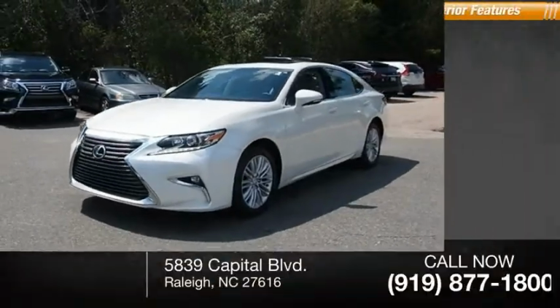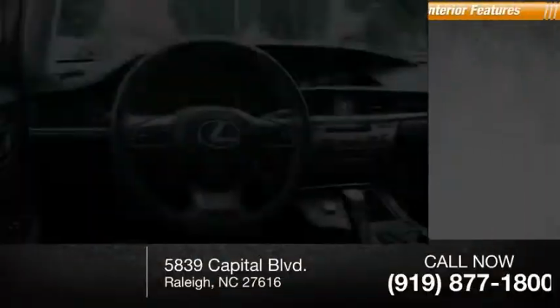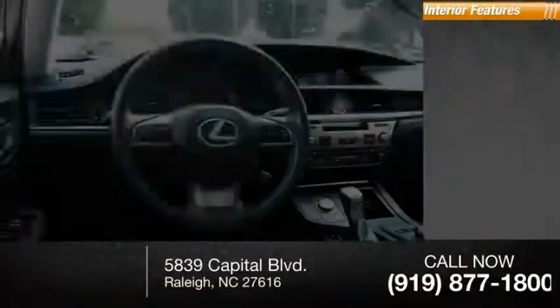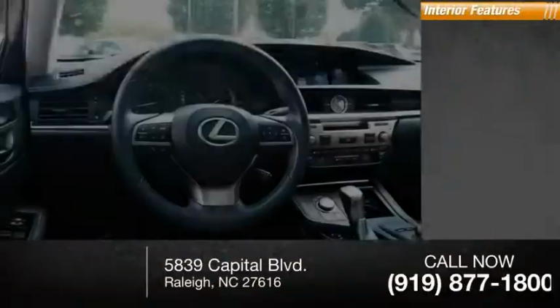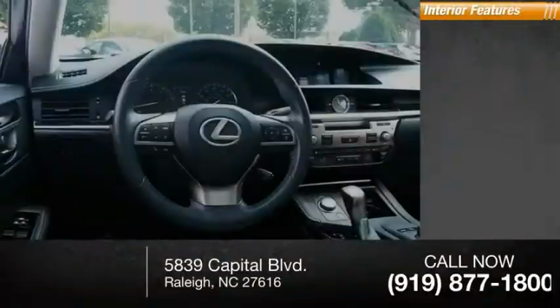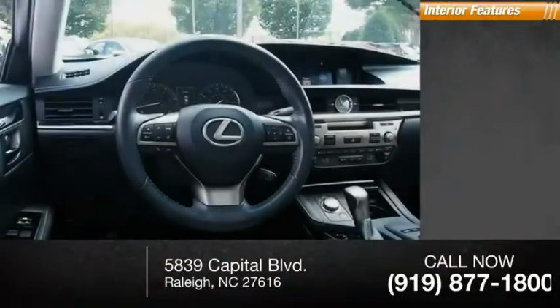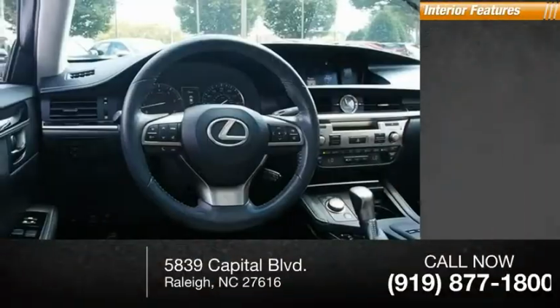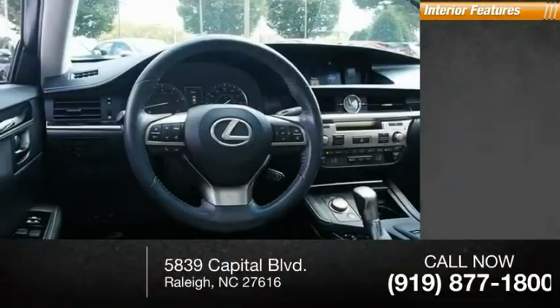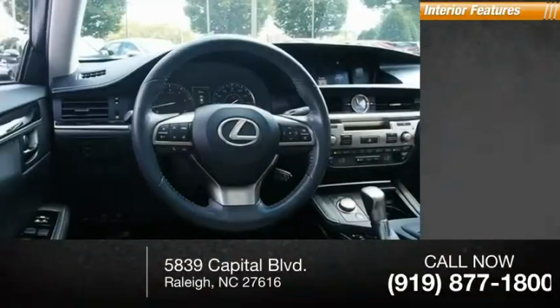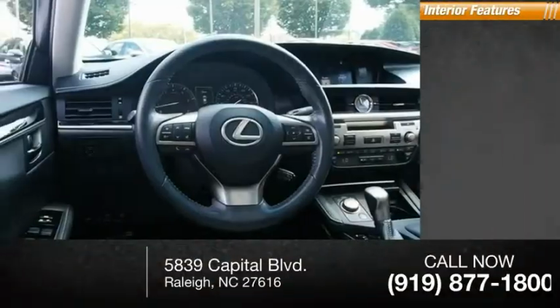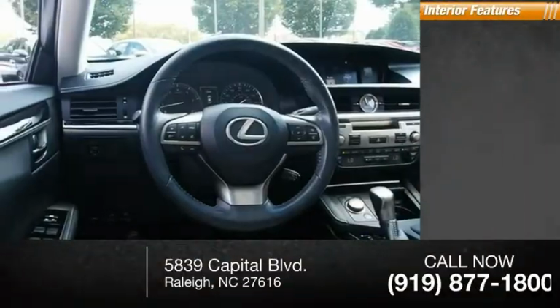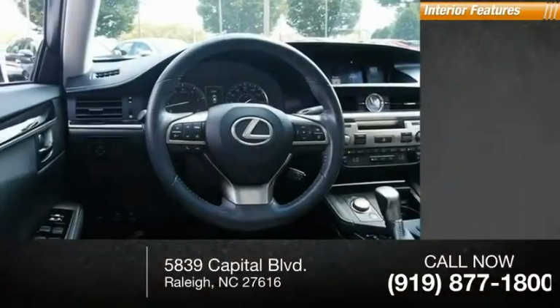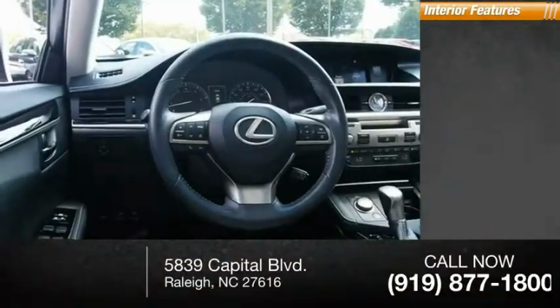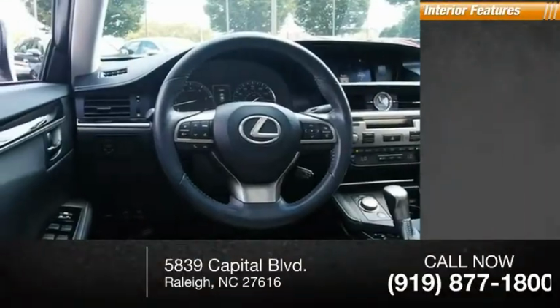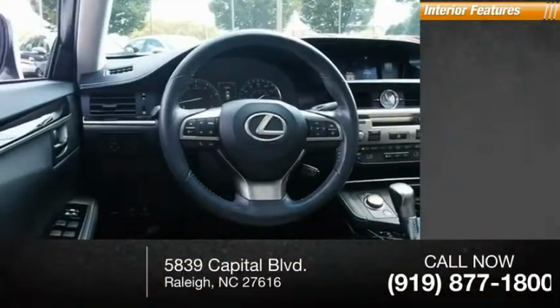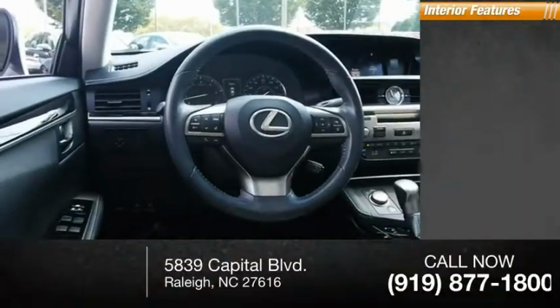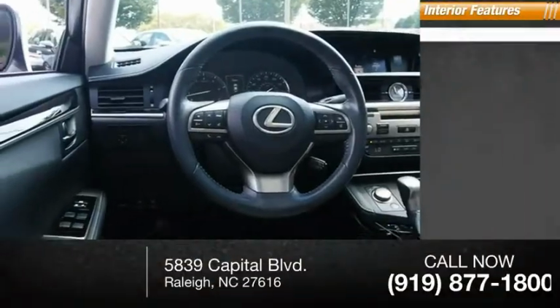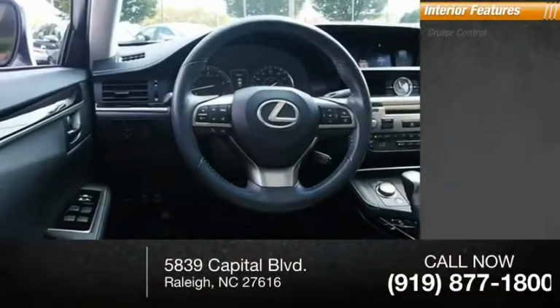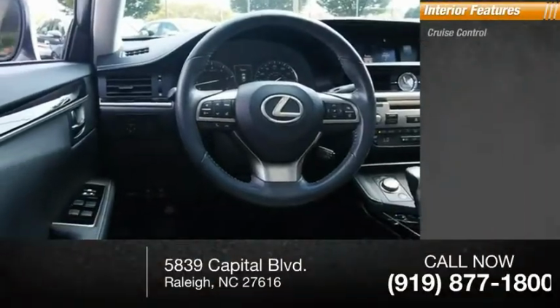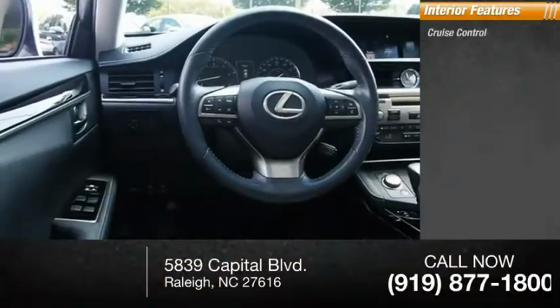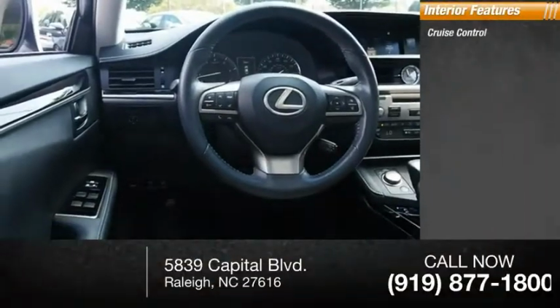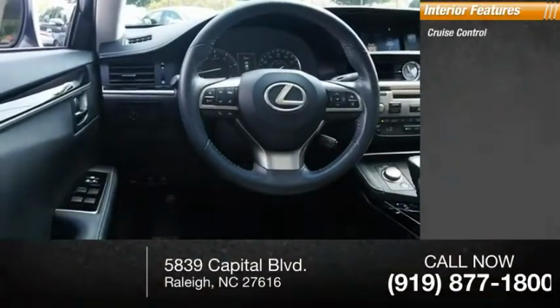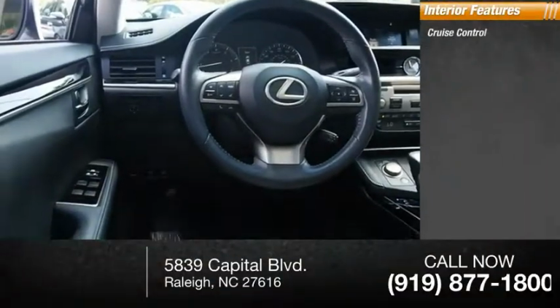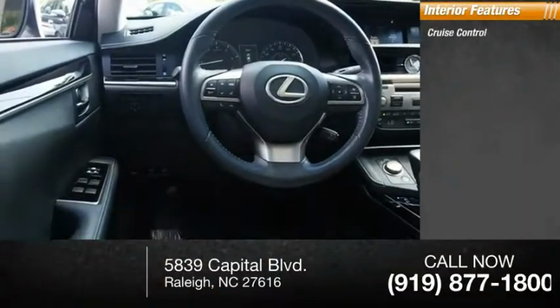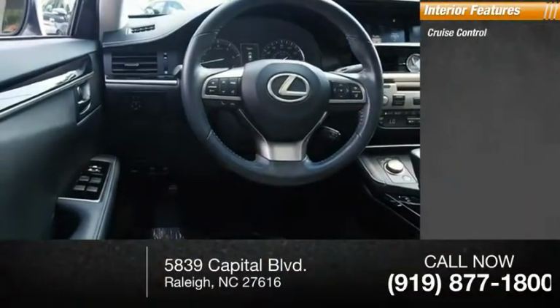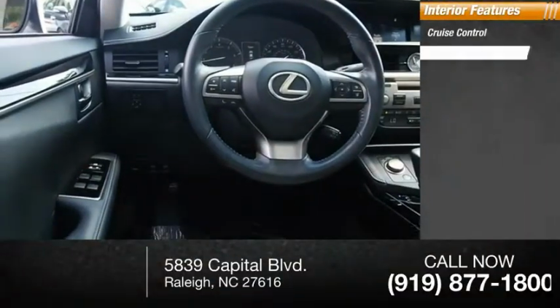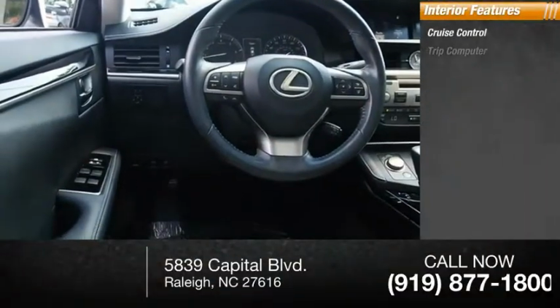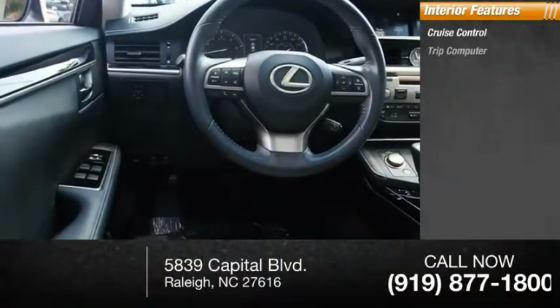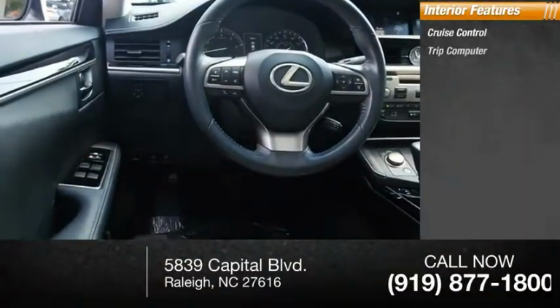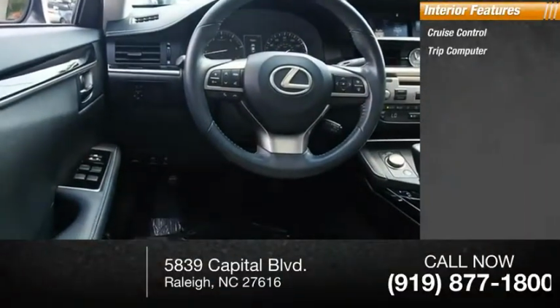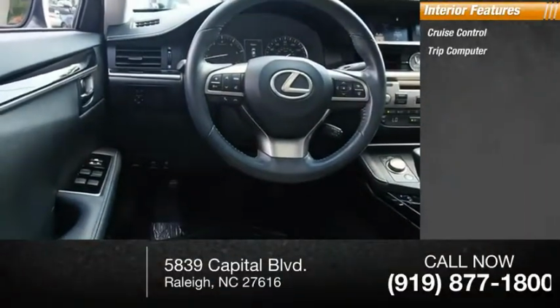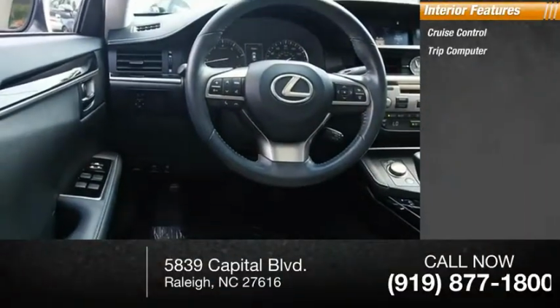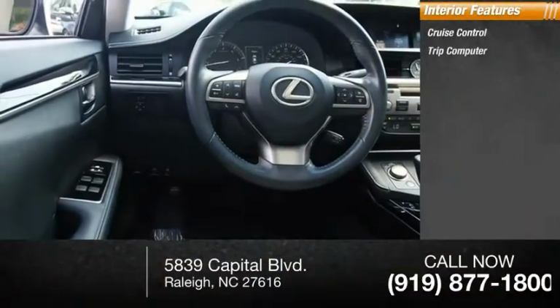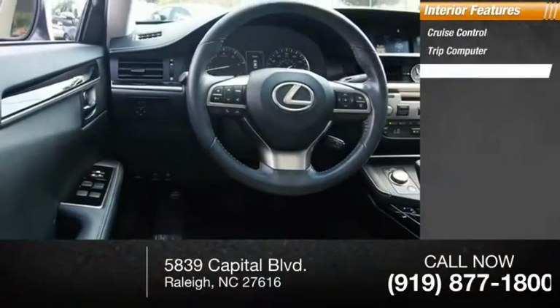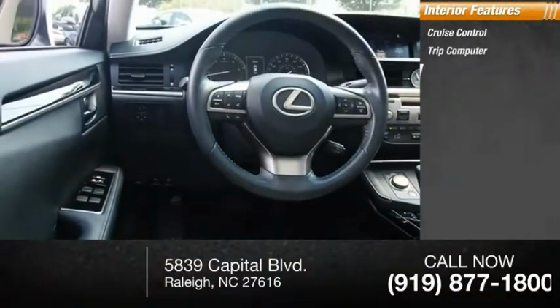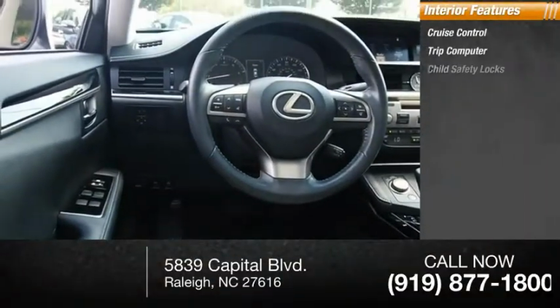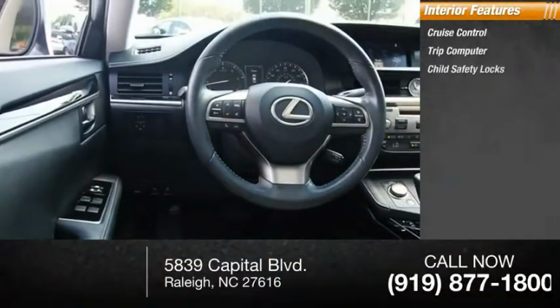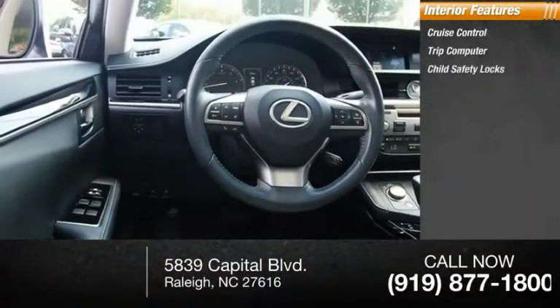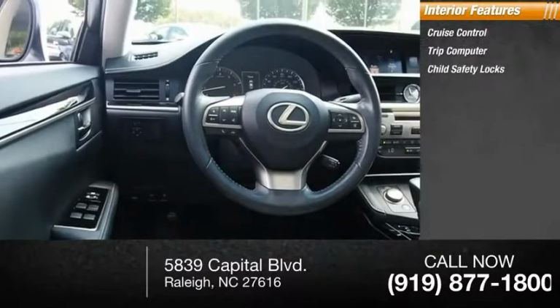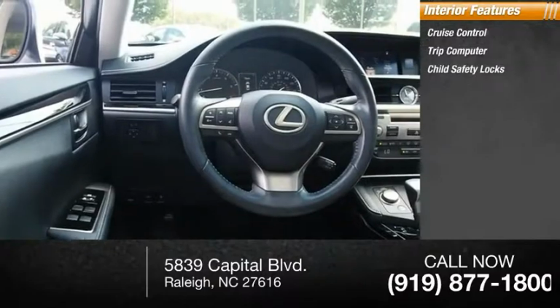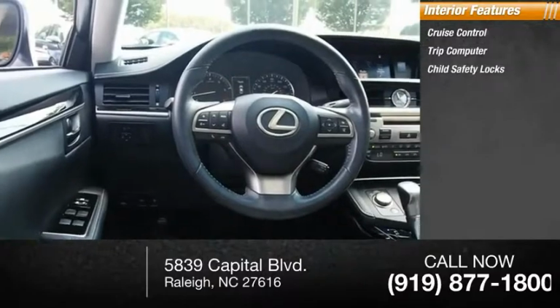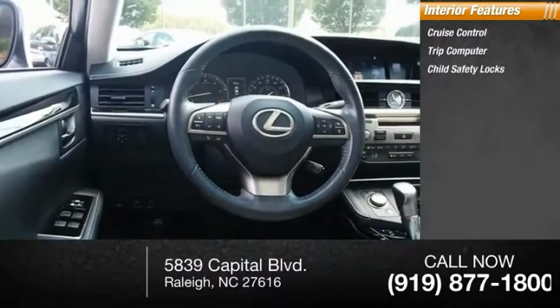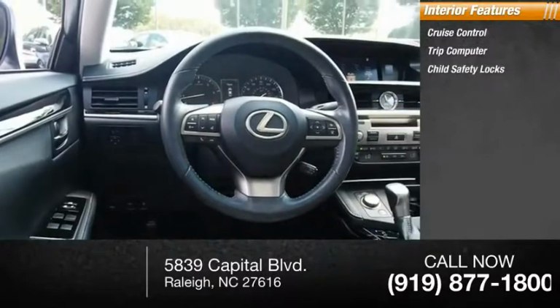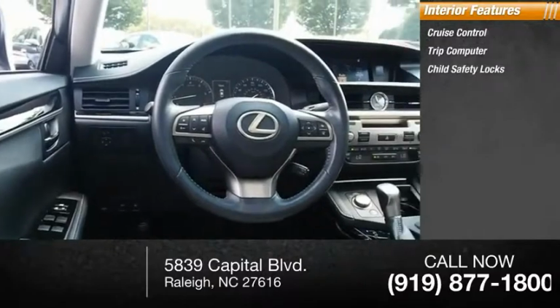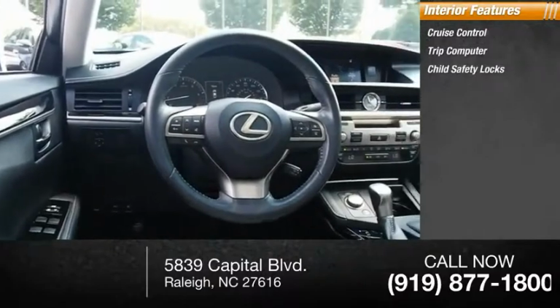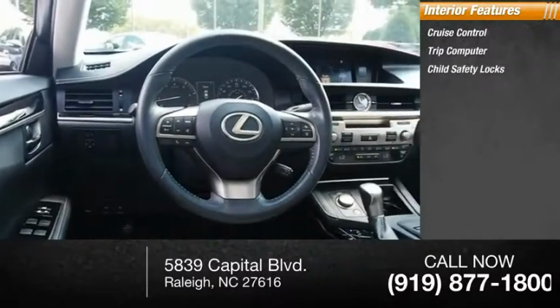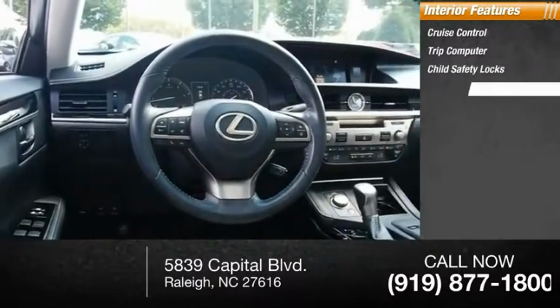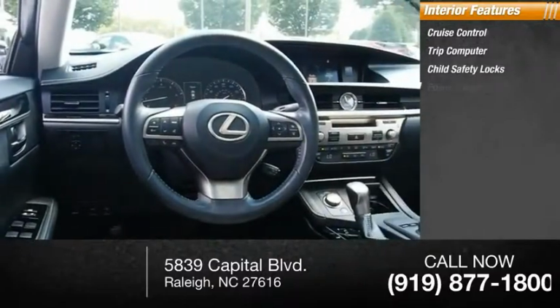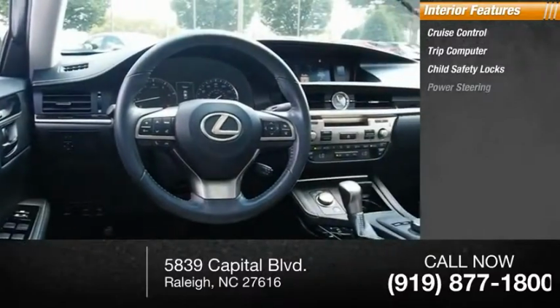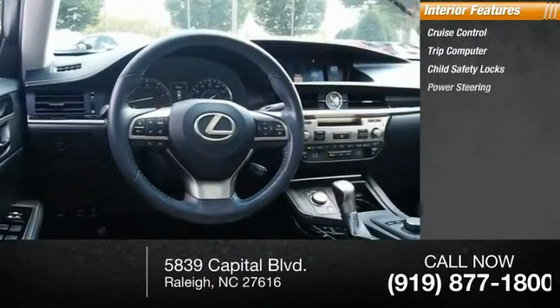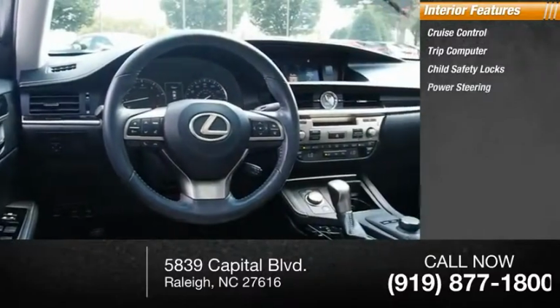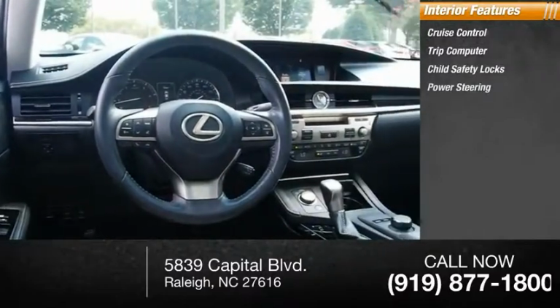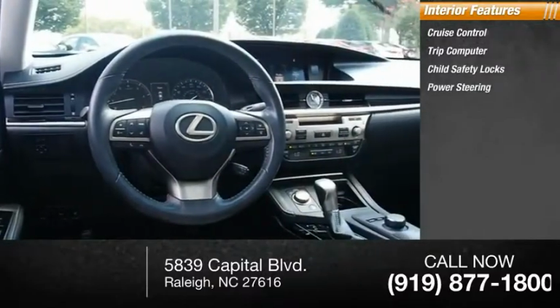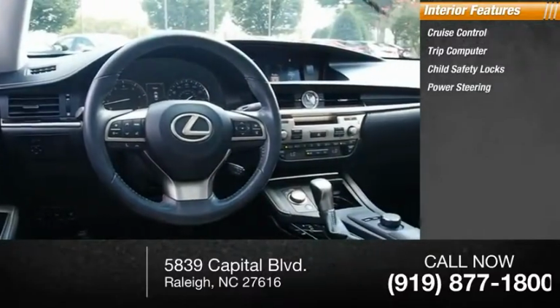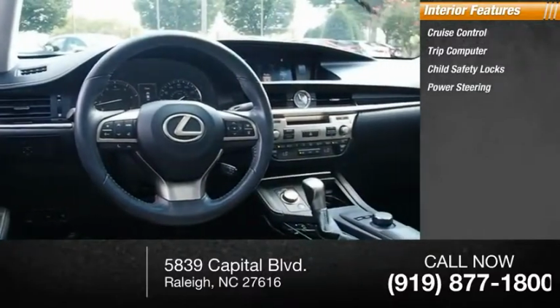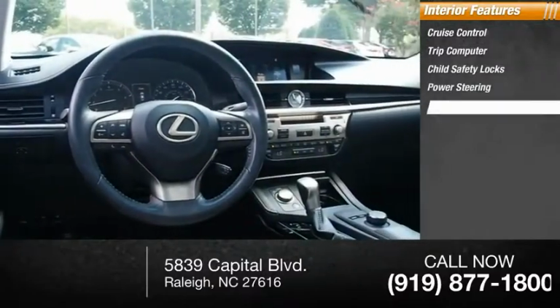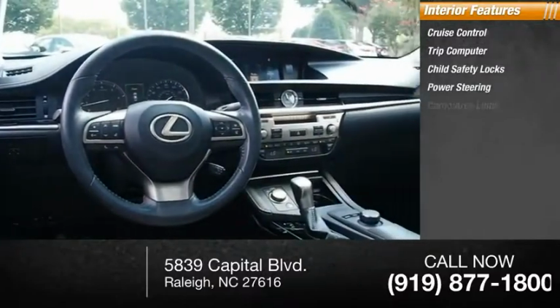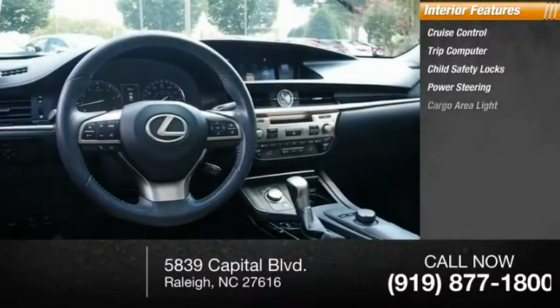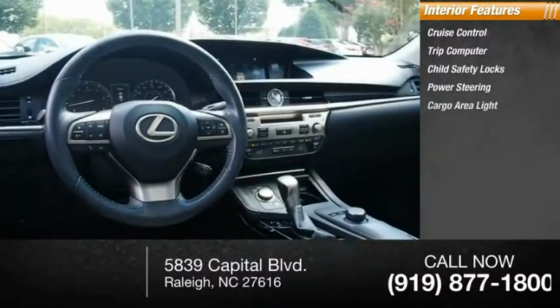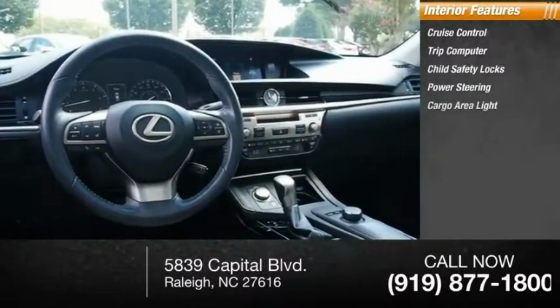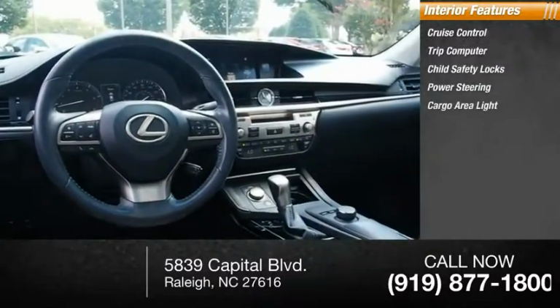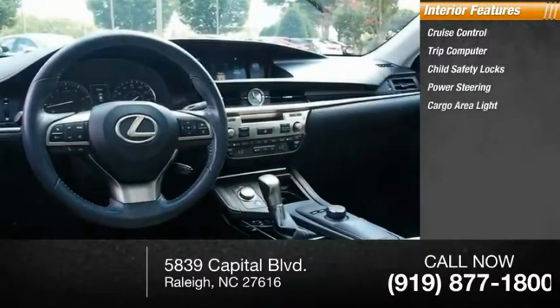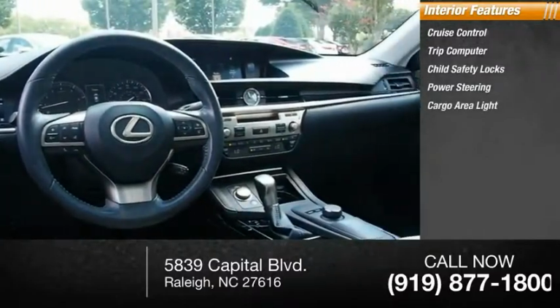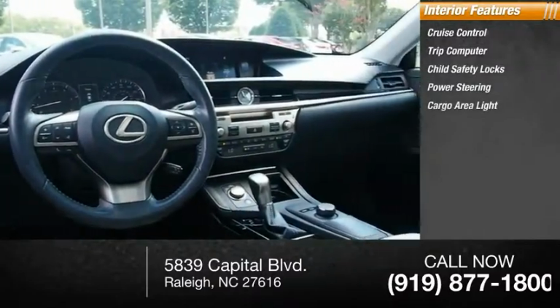Inside you'll find cruise control, trip computer, child safety locks, power steering, cargo area light.